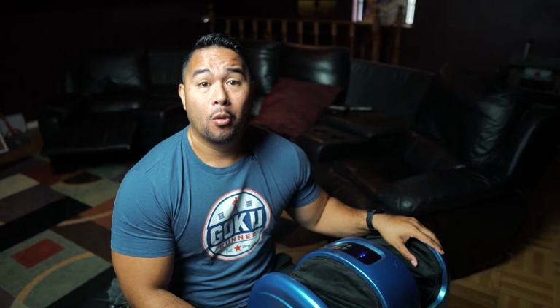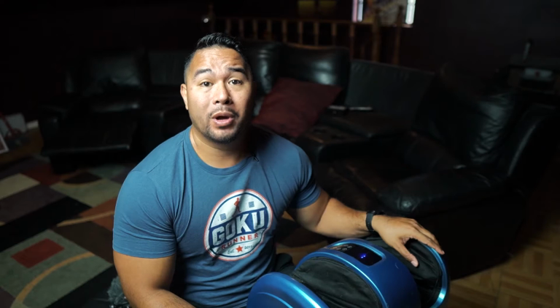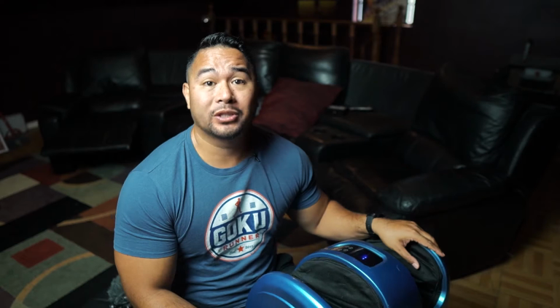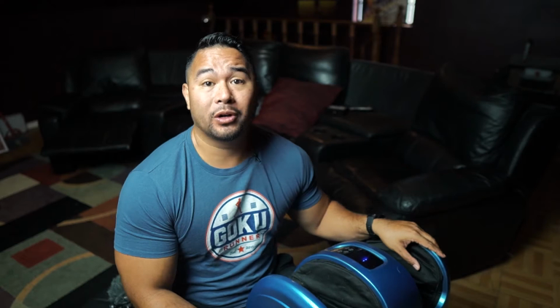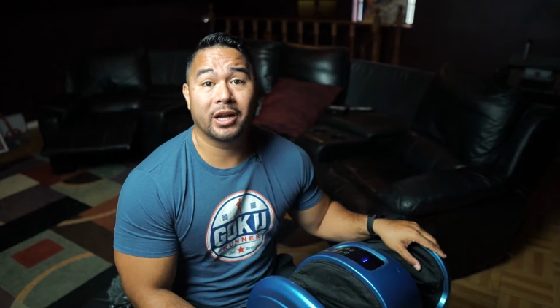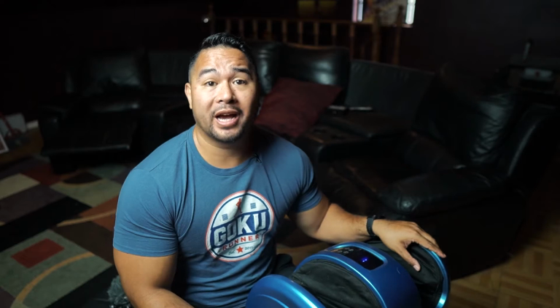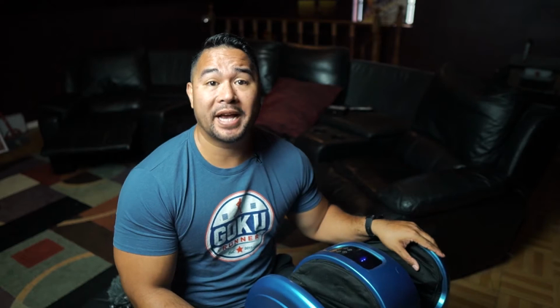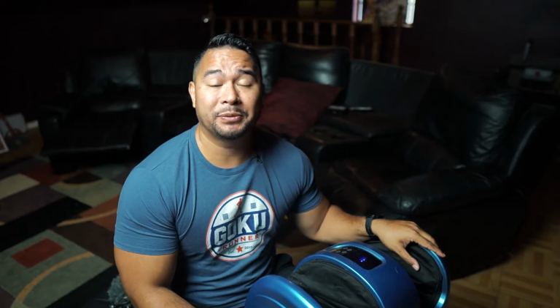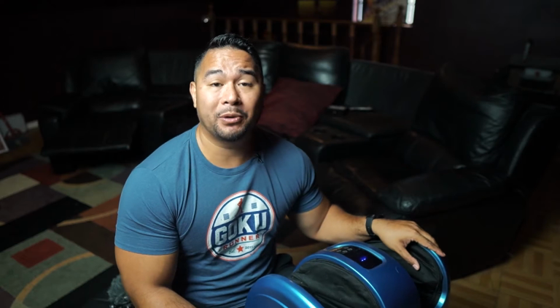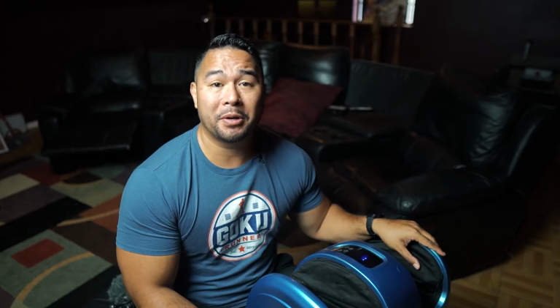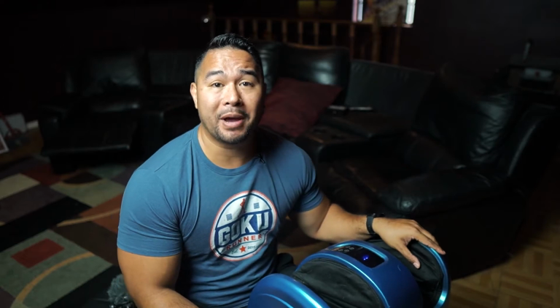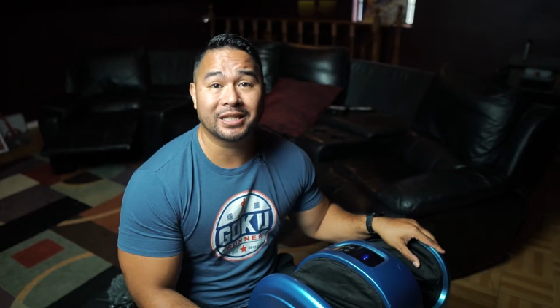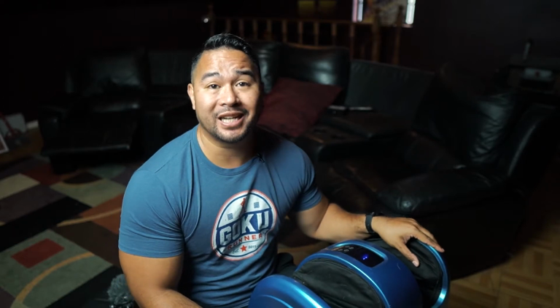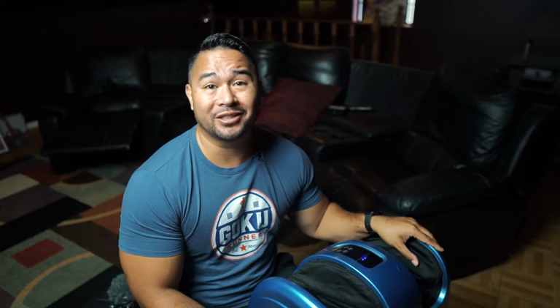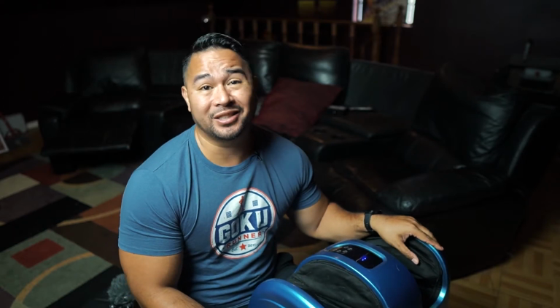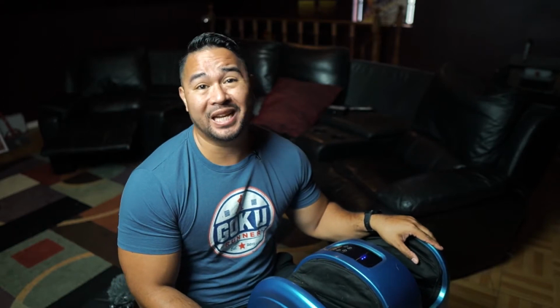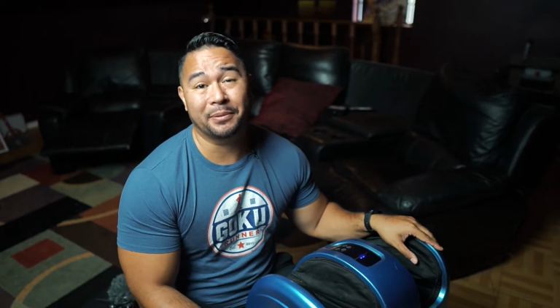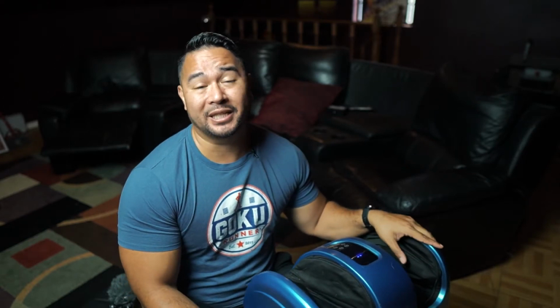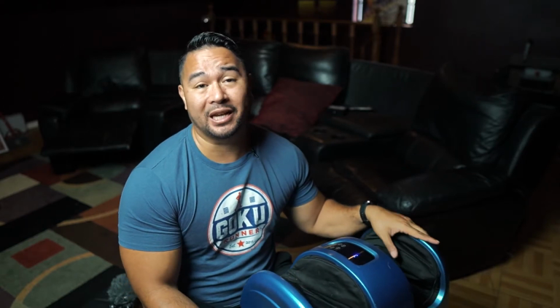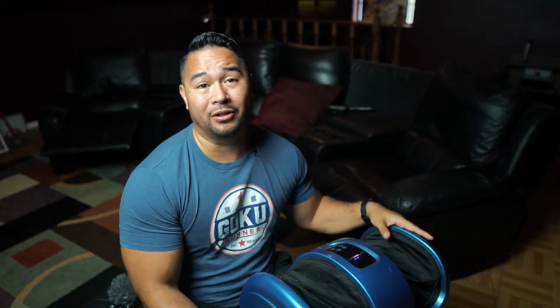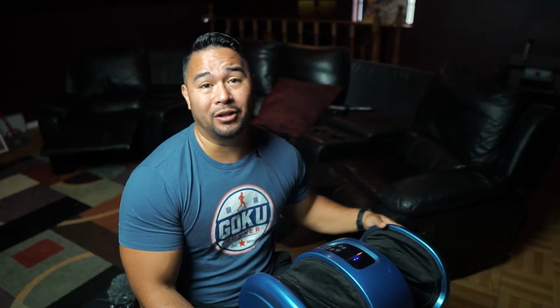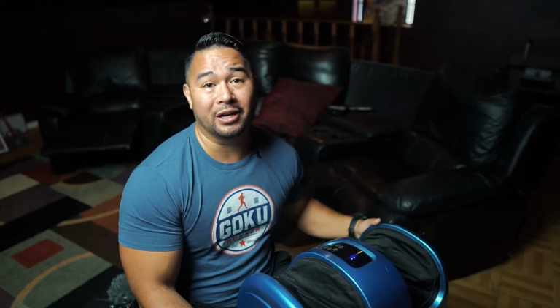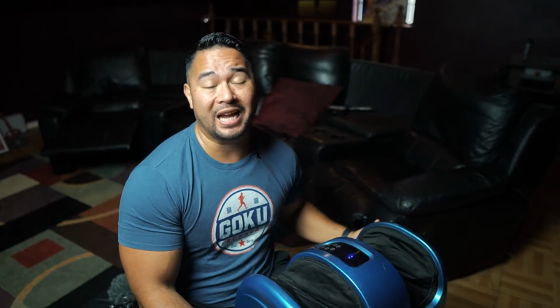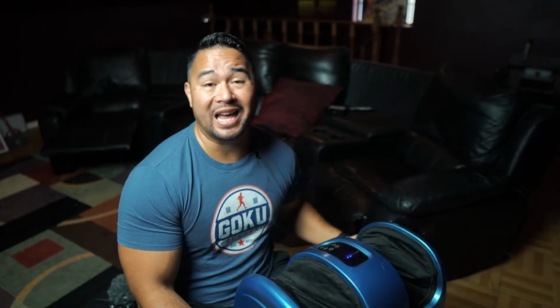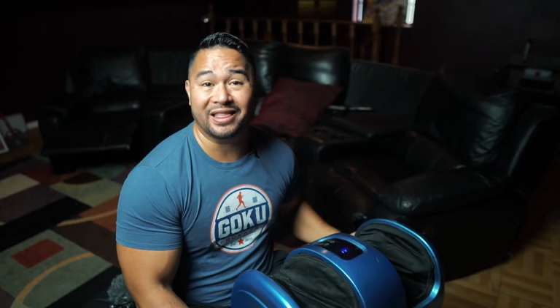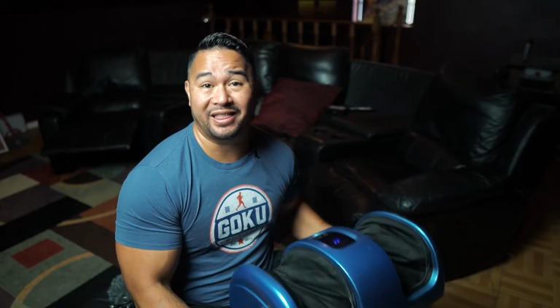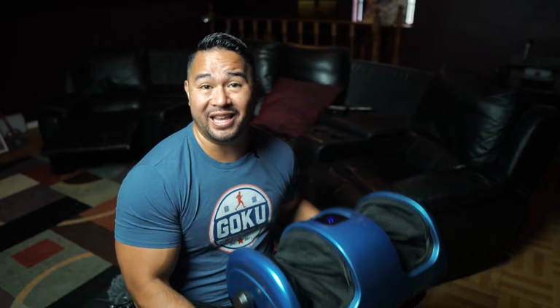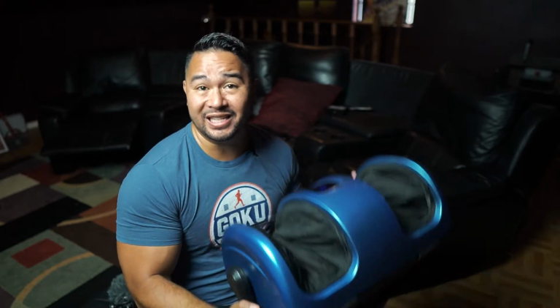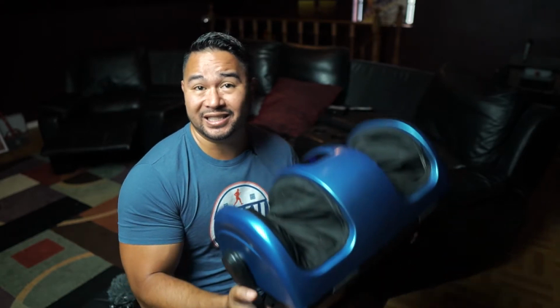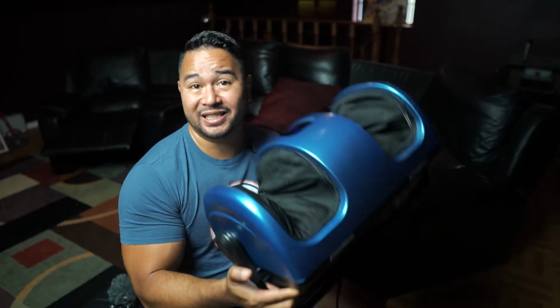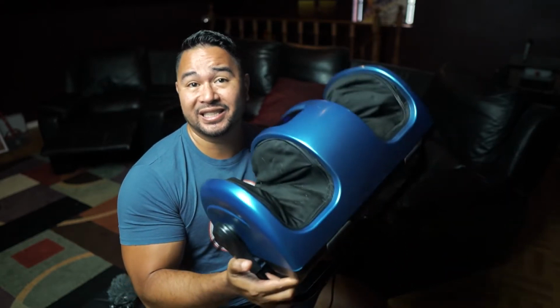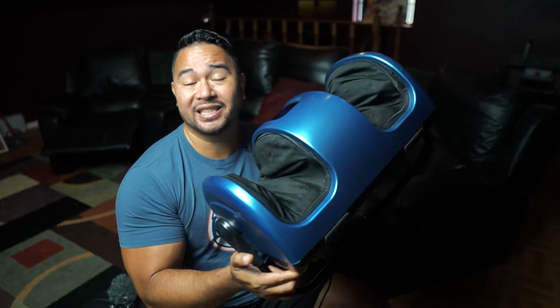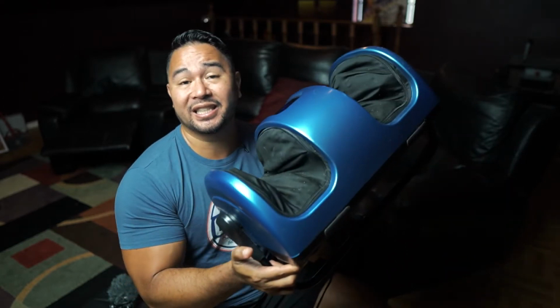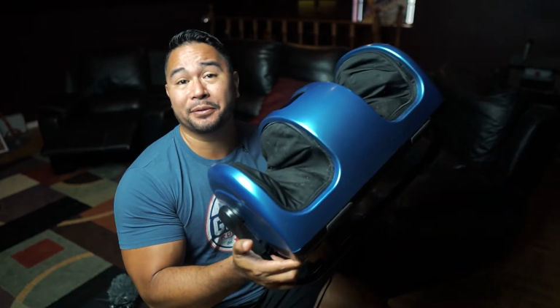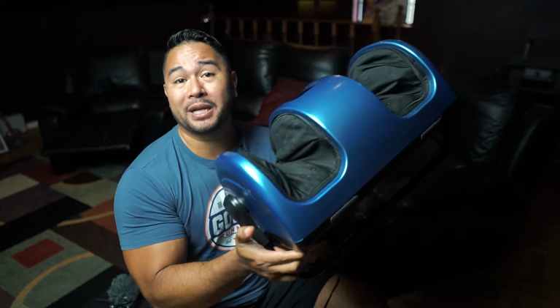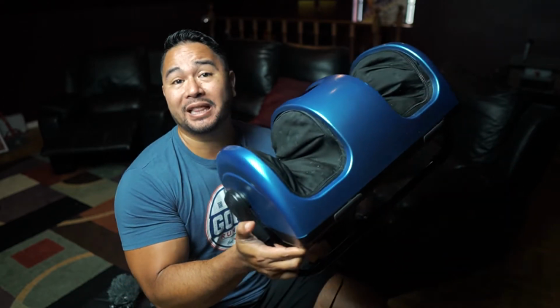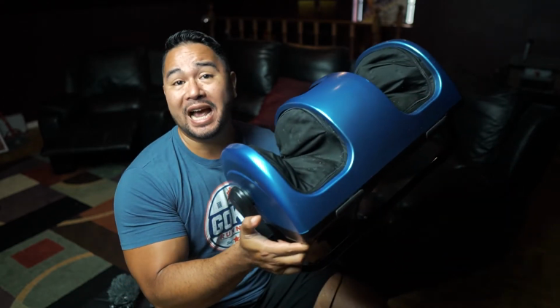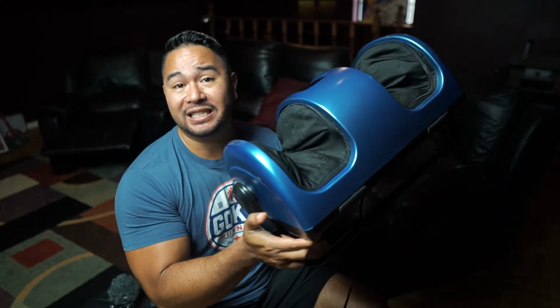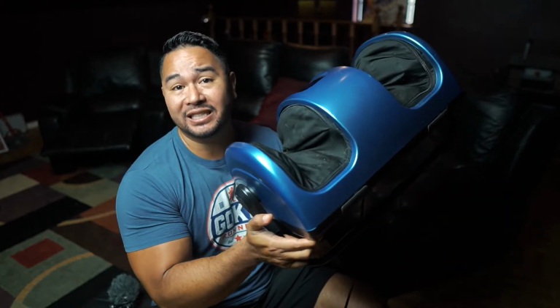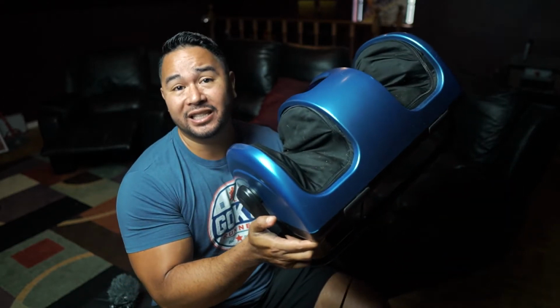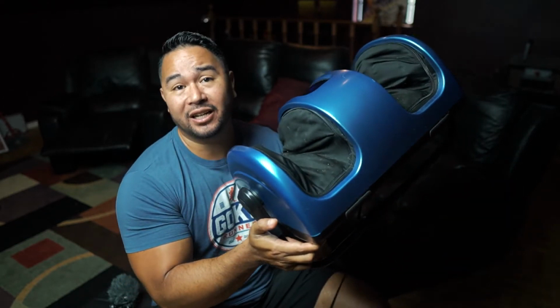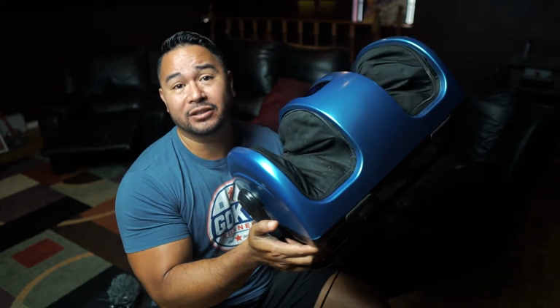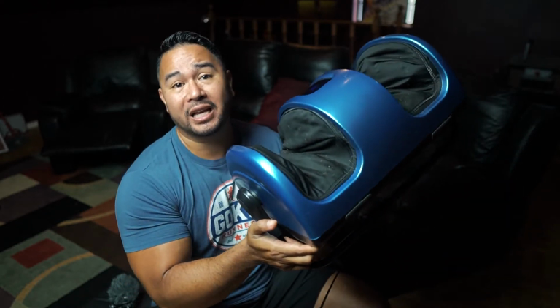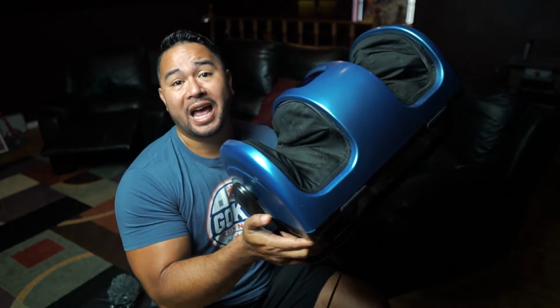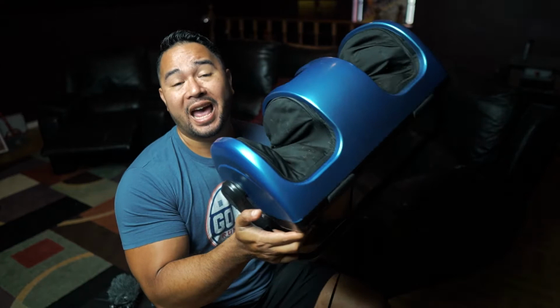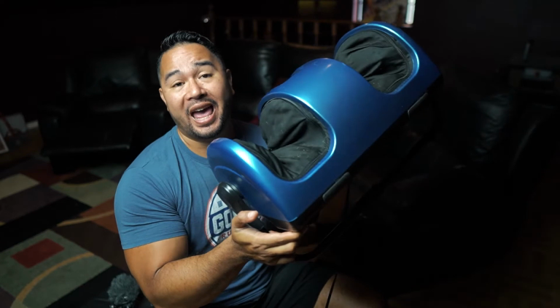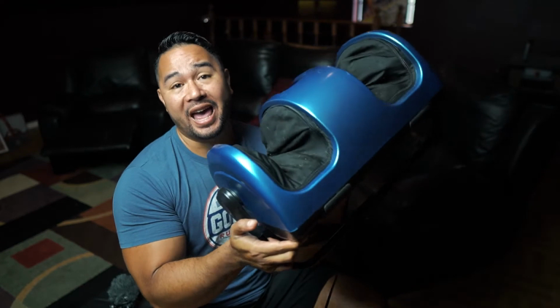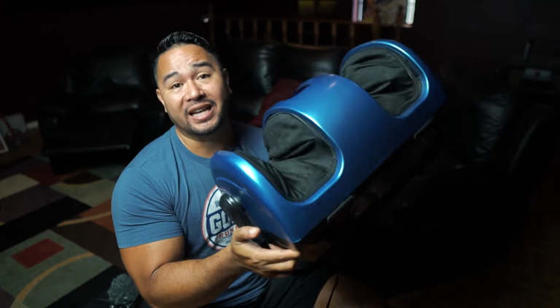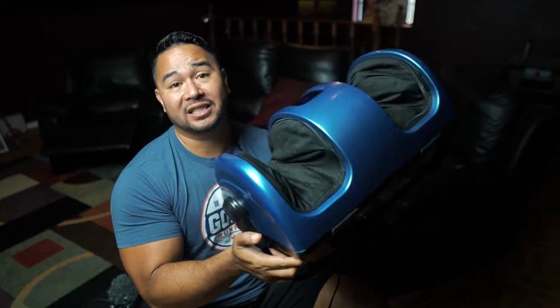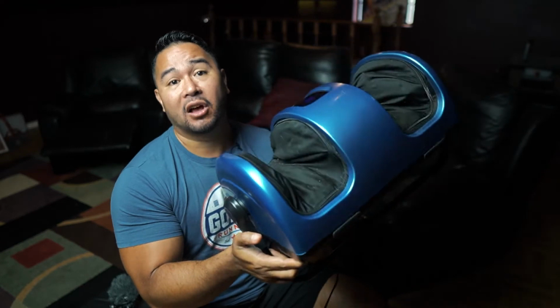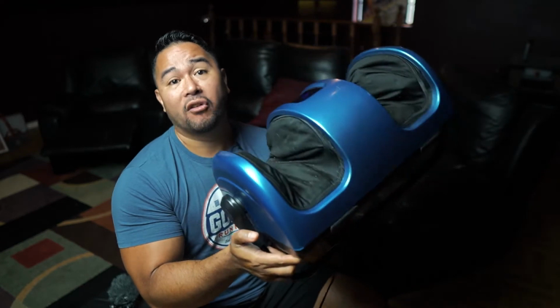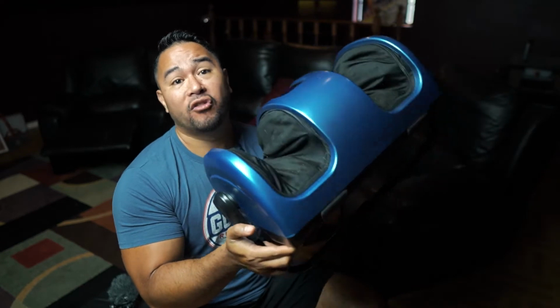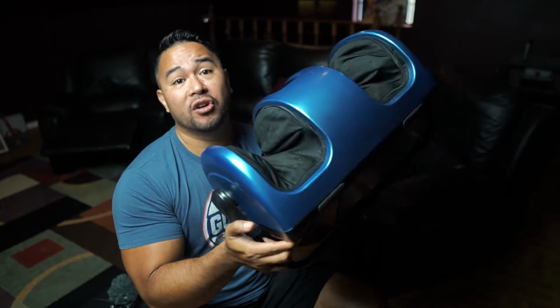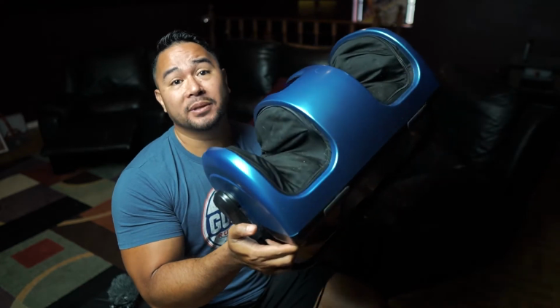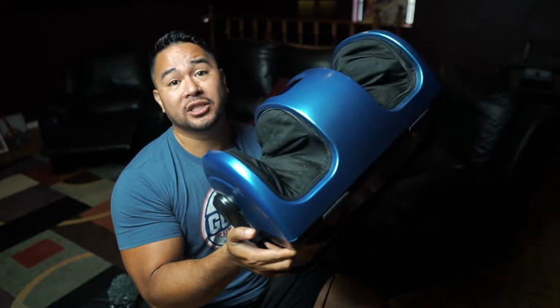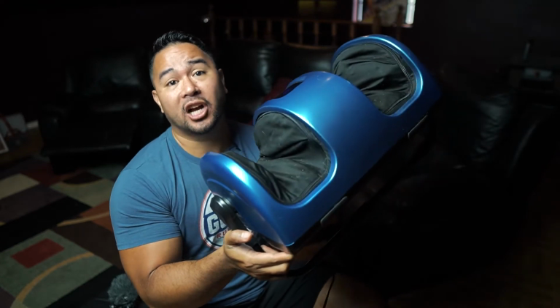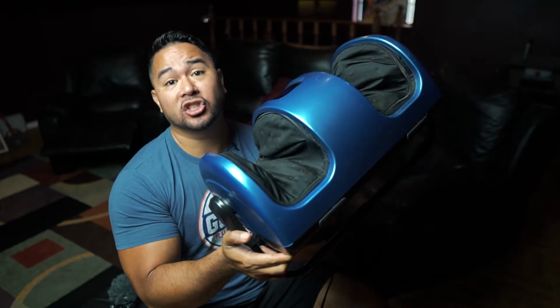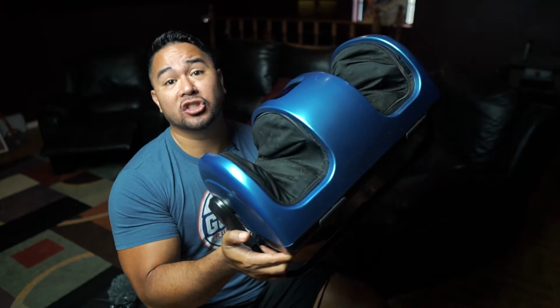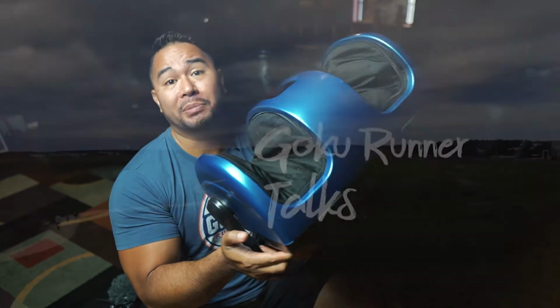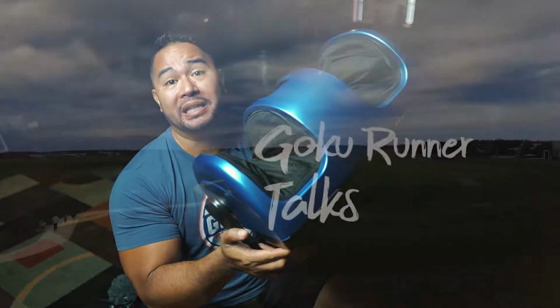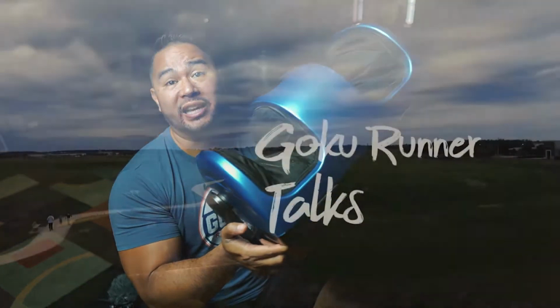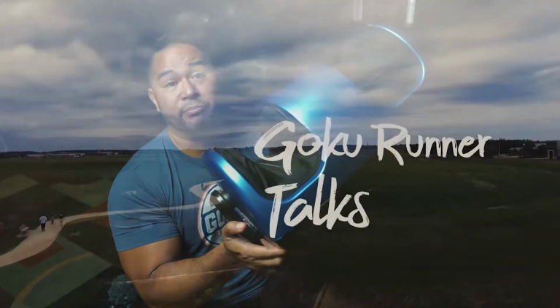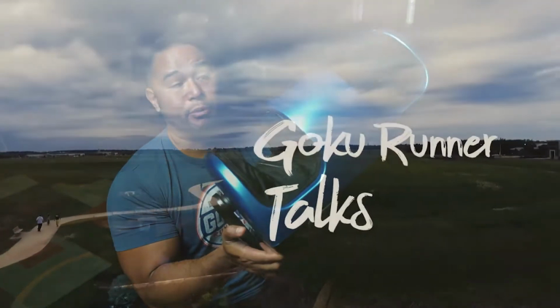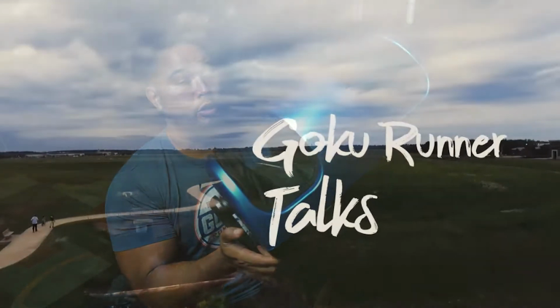What's going on guys, welcome back to the channel. Today we're taking a look at this — the RelaxaTilt X foot massager by LifePro.